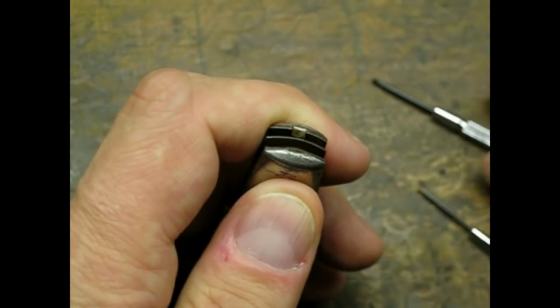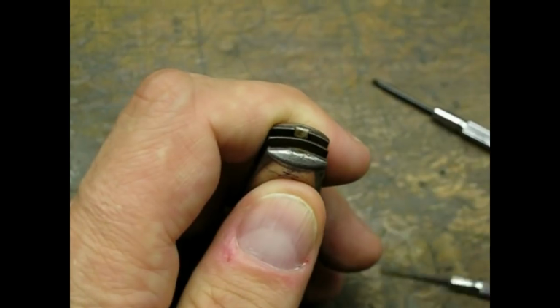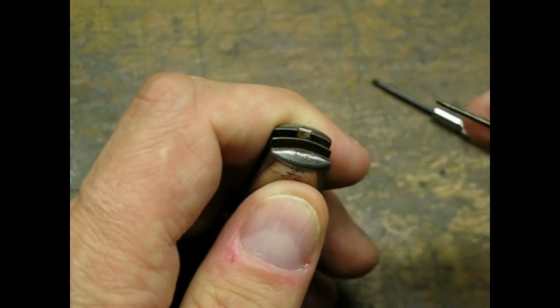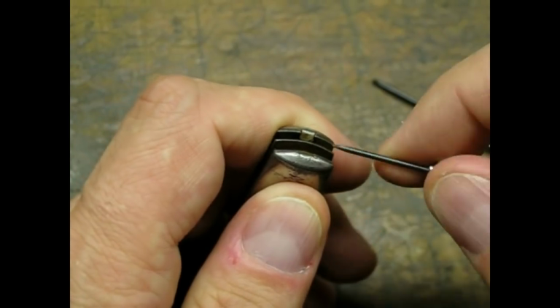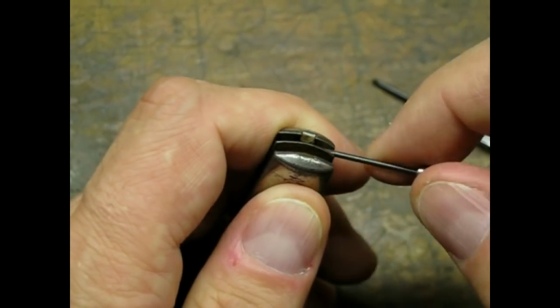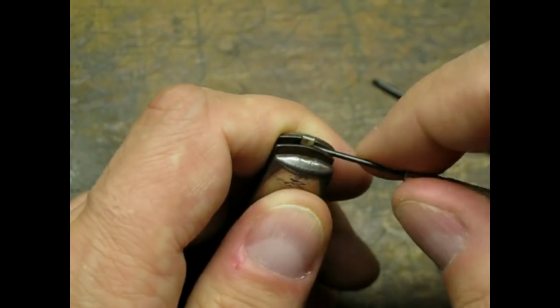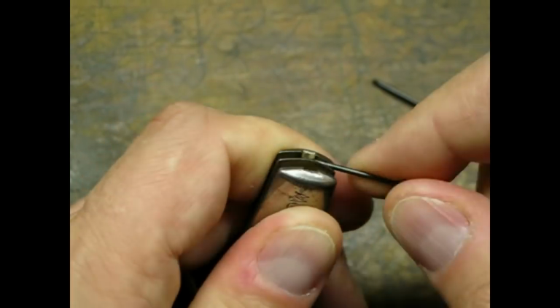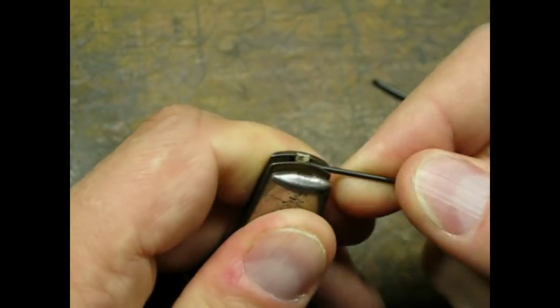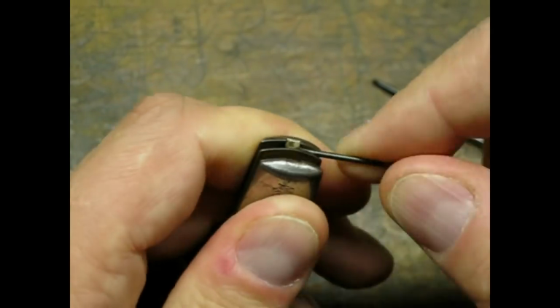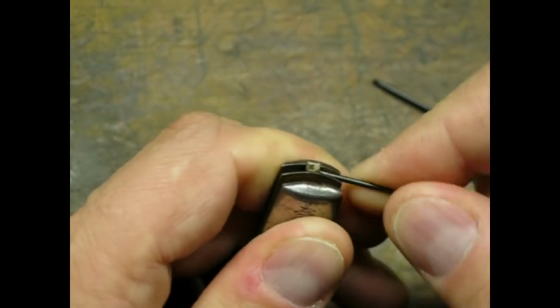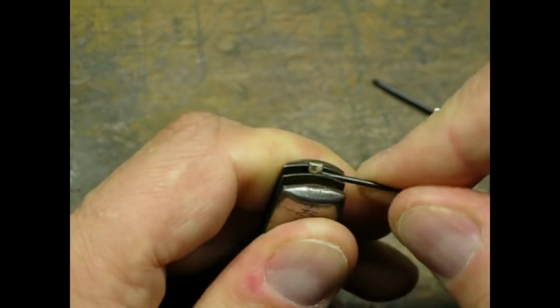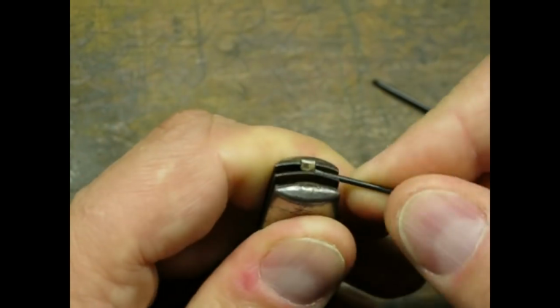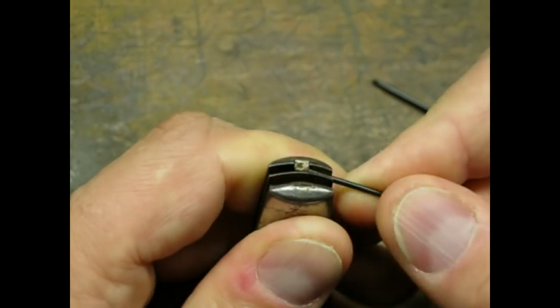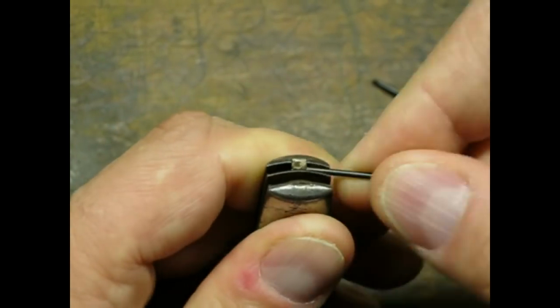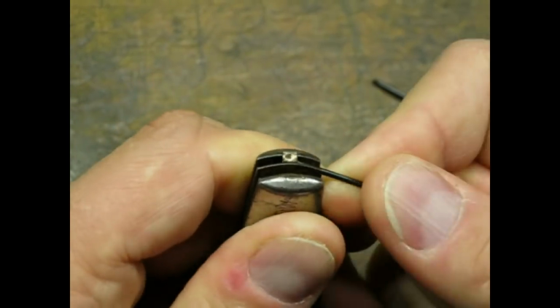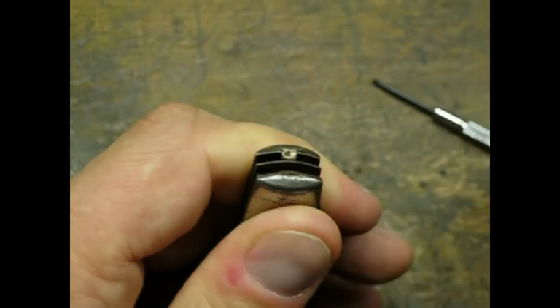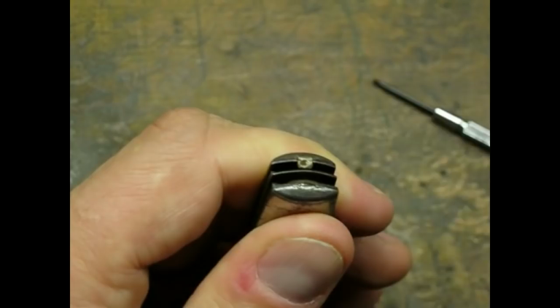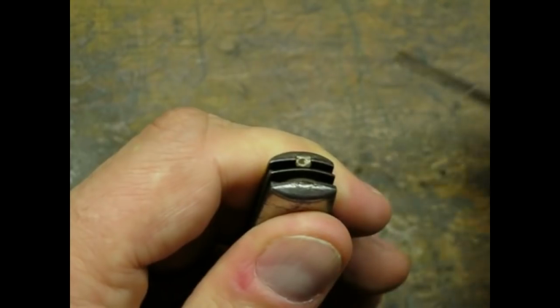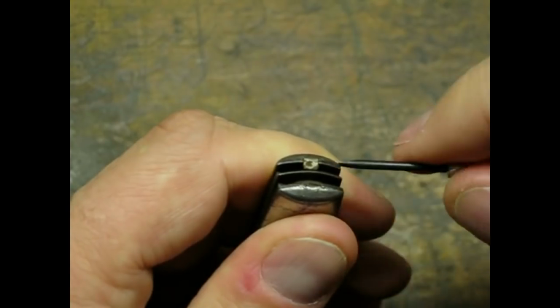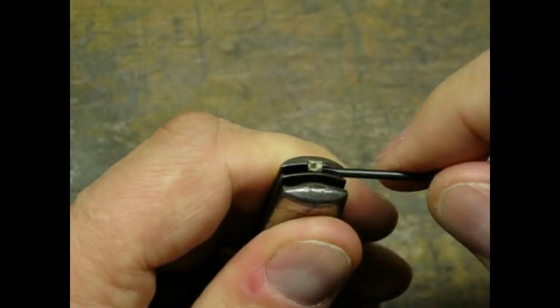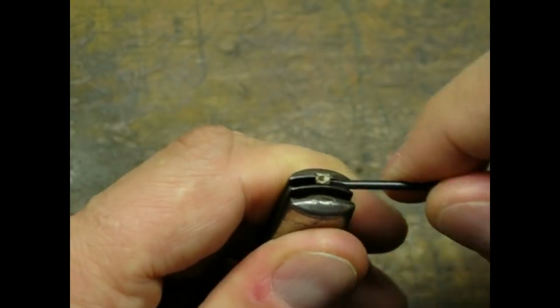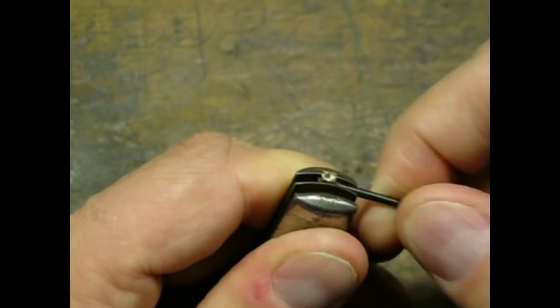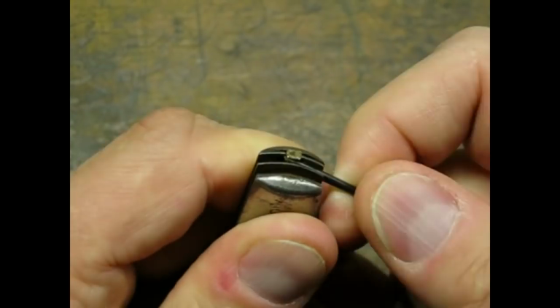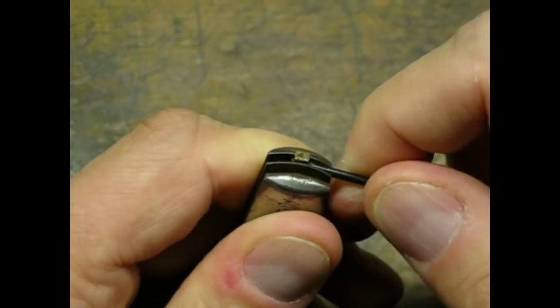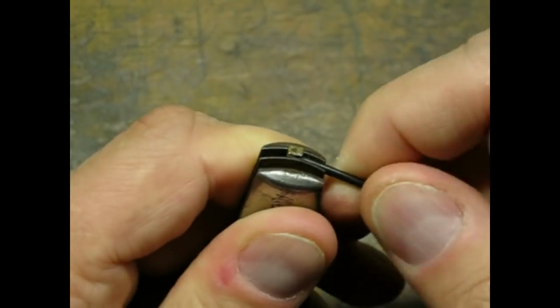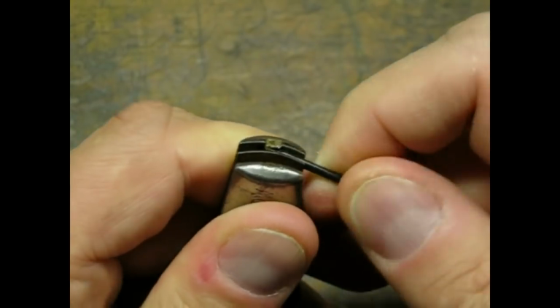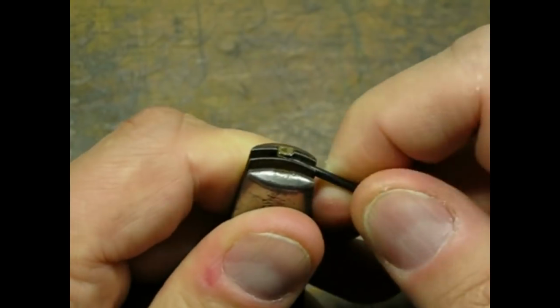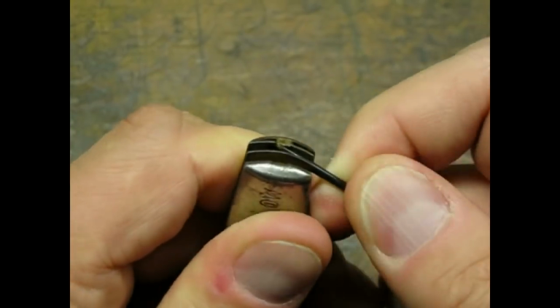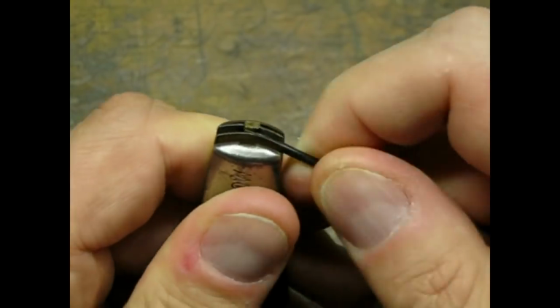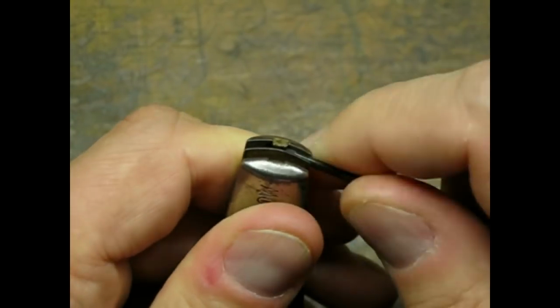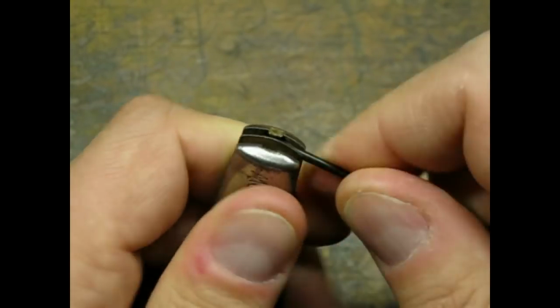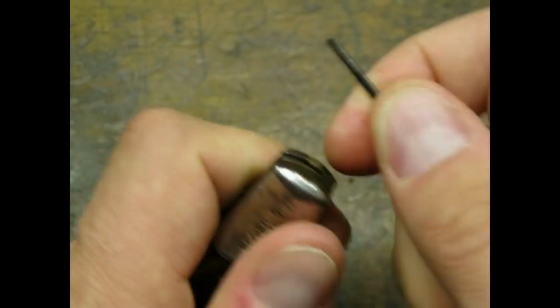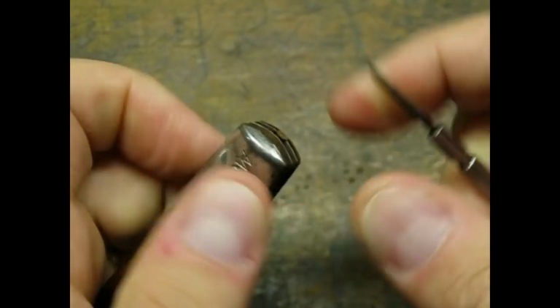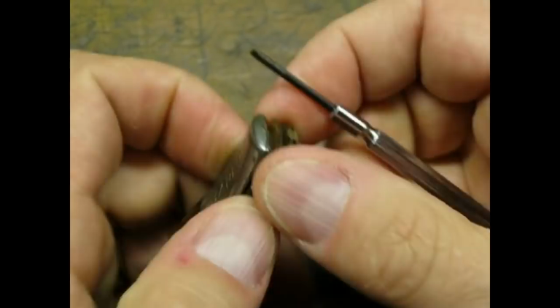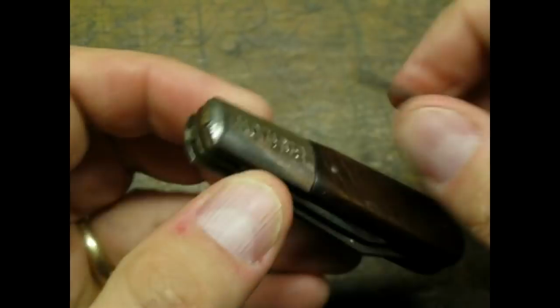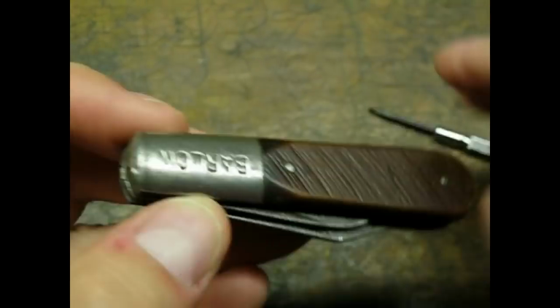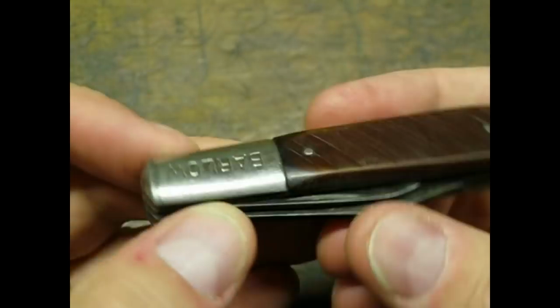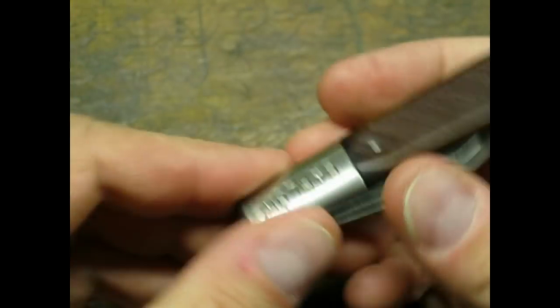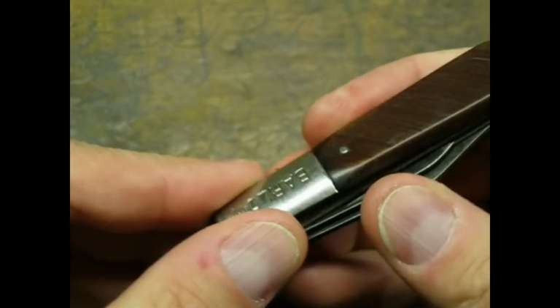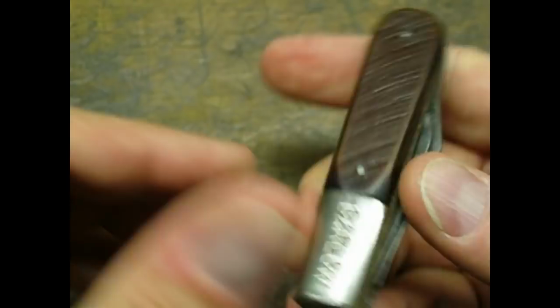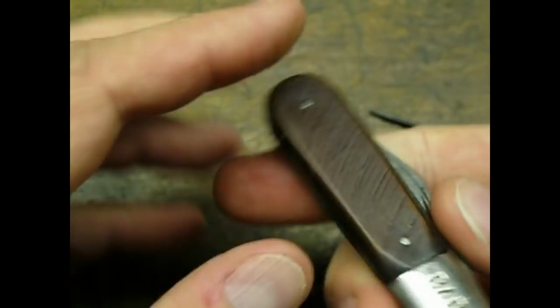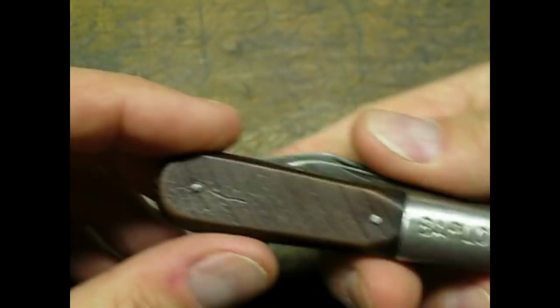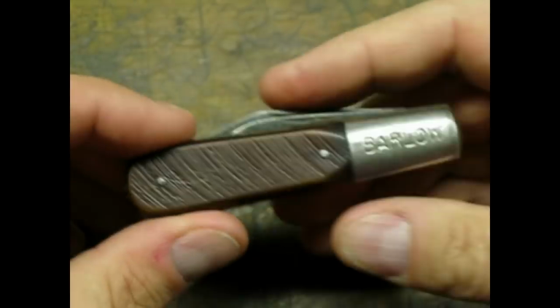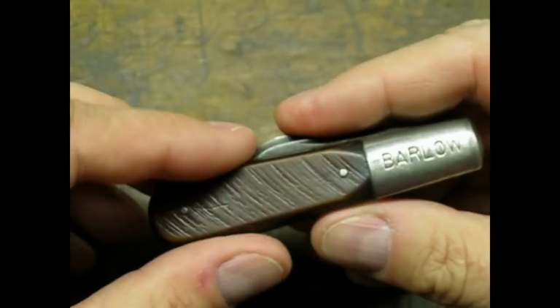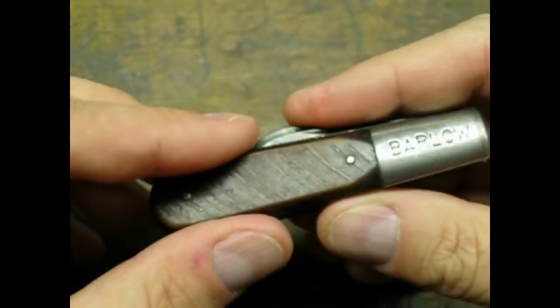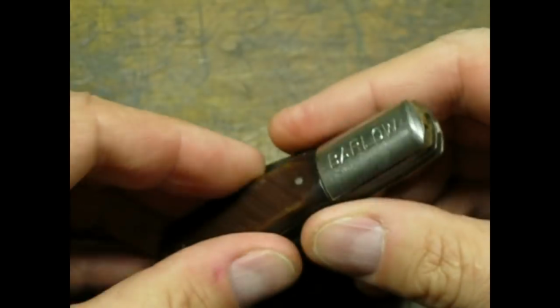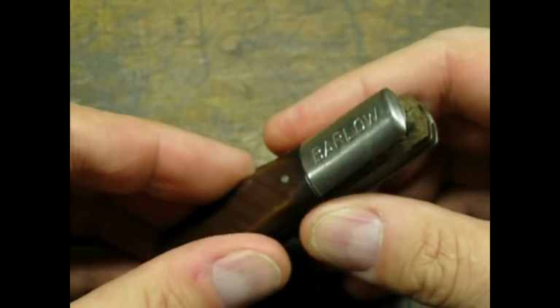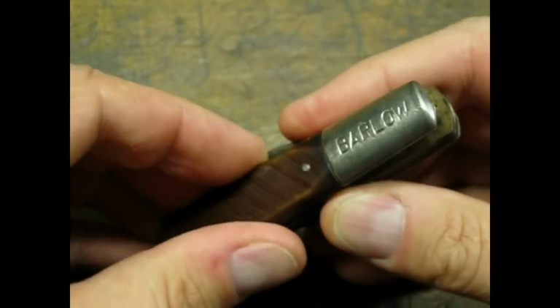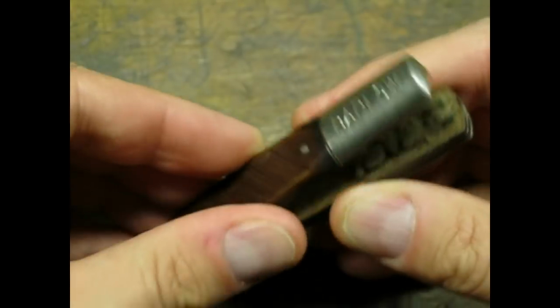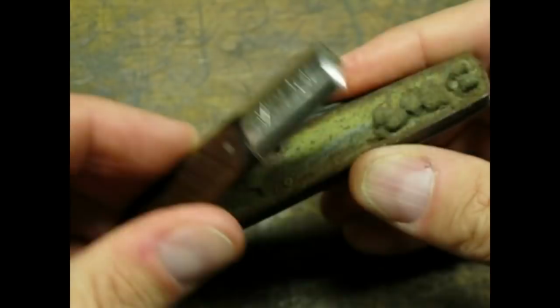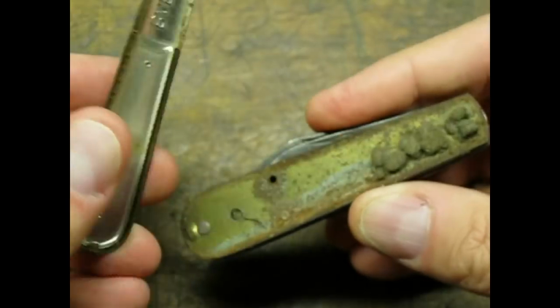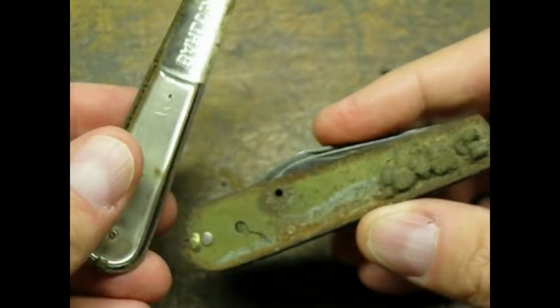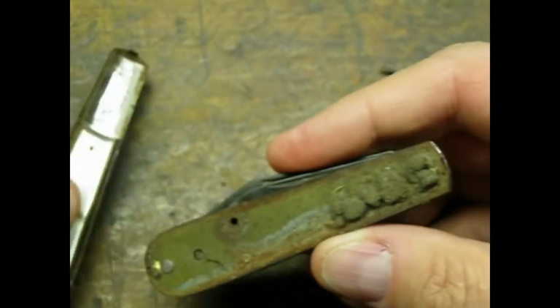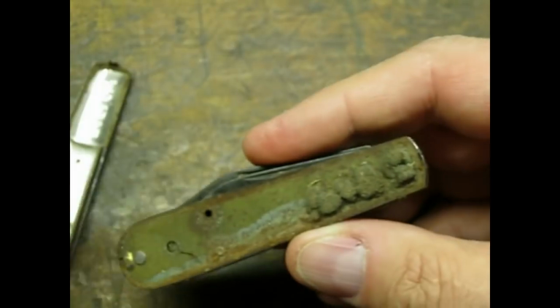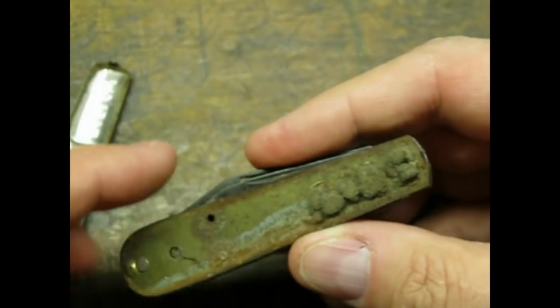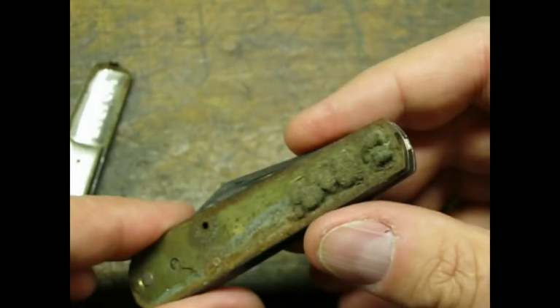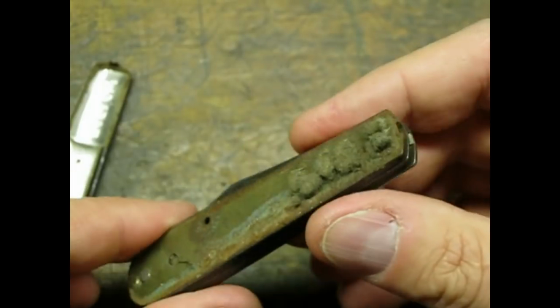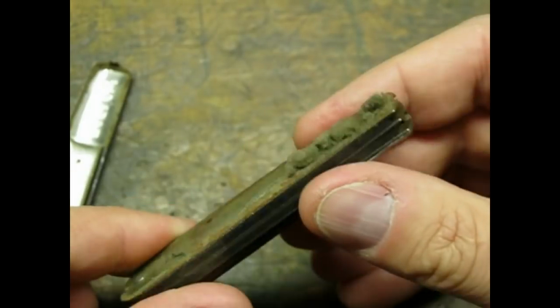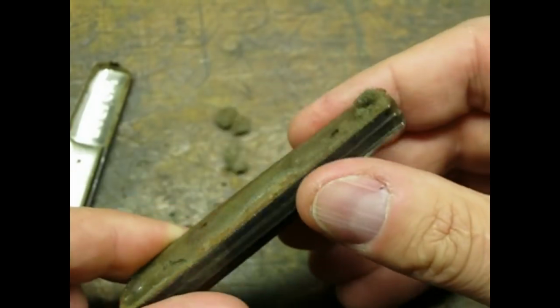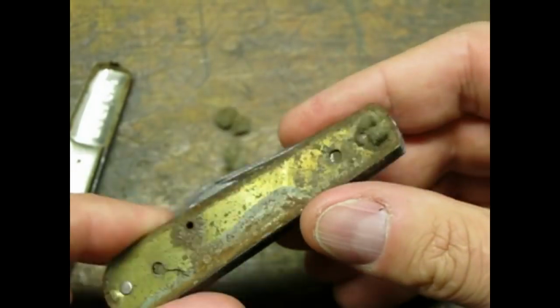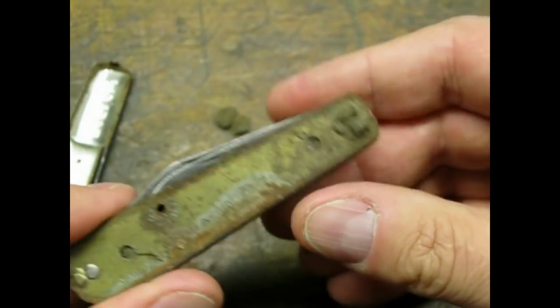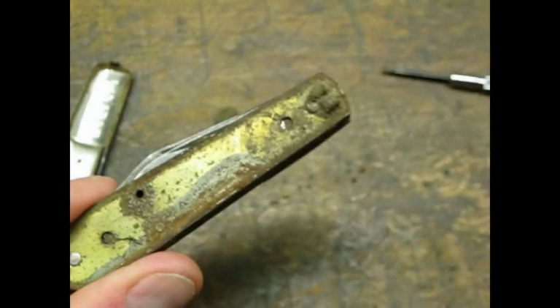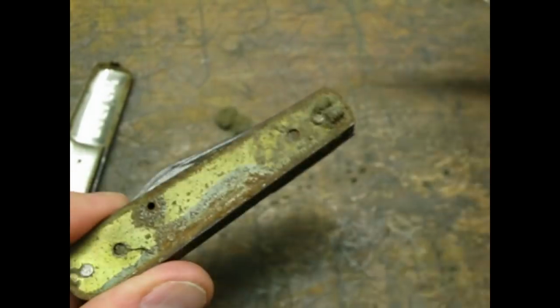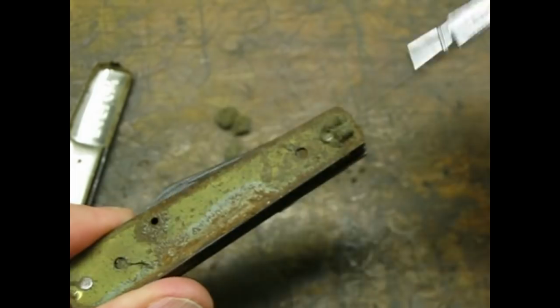The sides of these knives pop off like hubcaps. I used a couple of jeweler's screwdrivers to bend back the tabs.